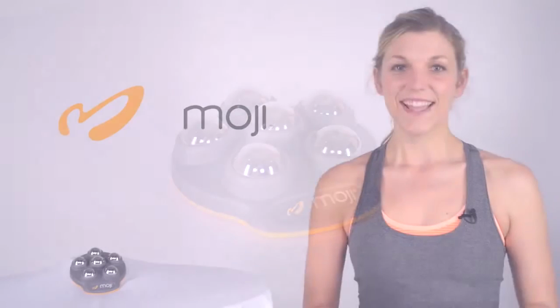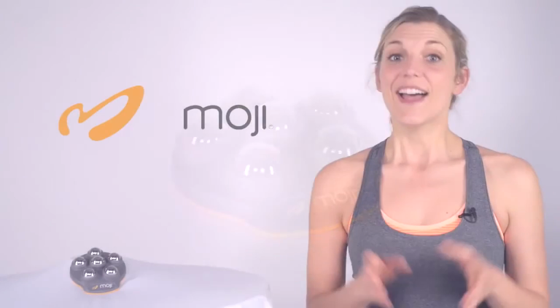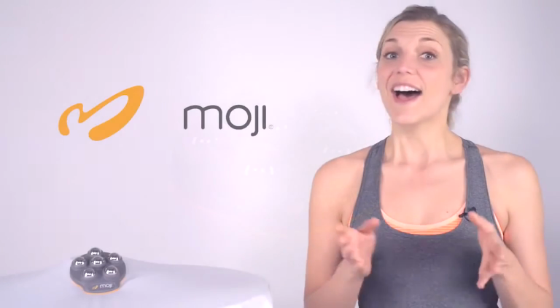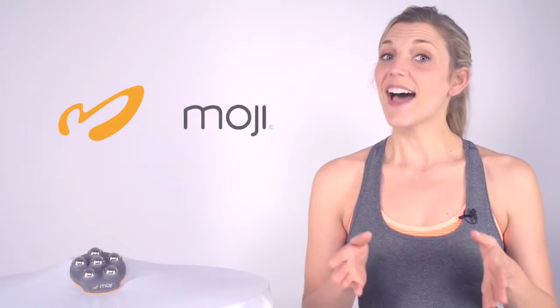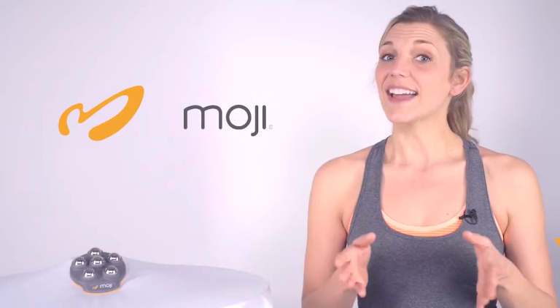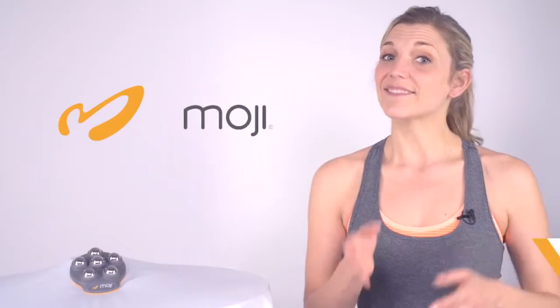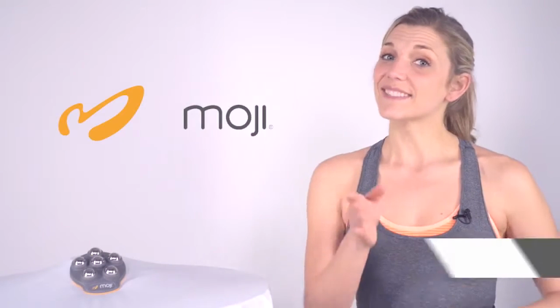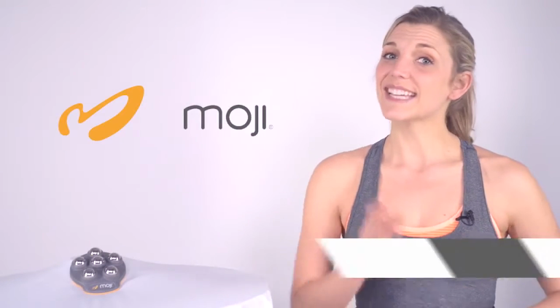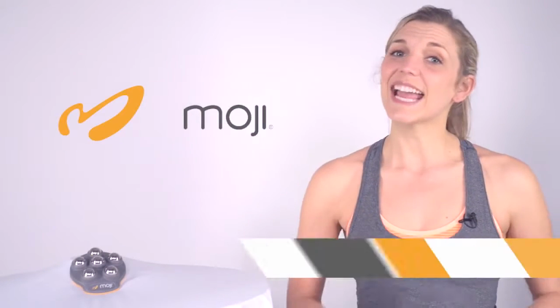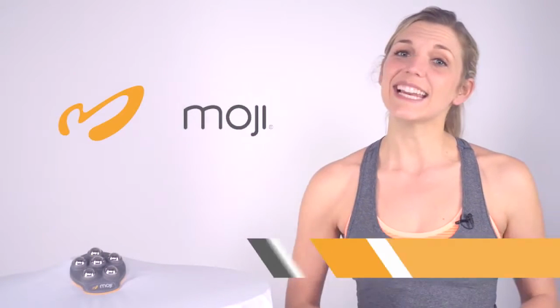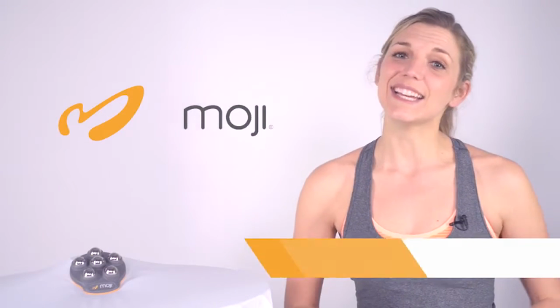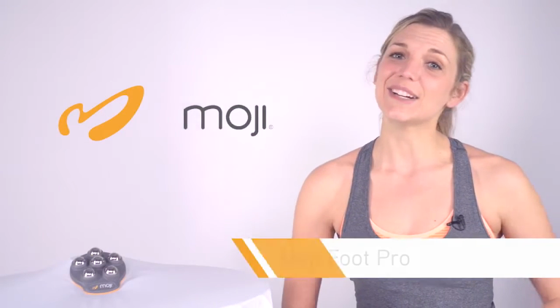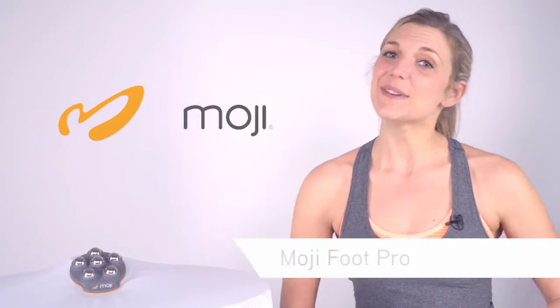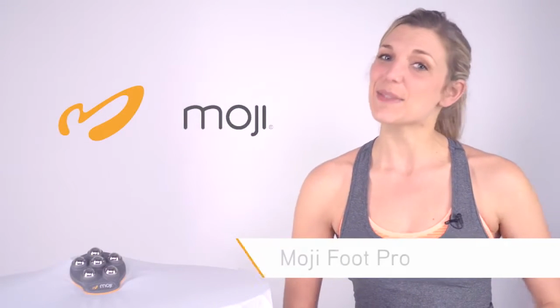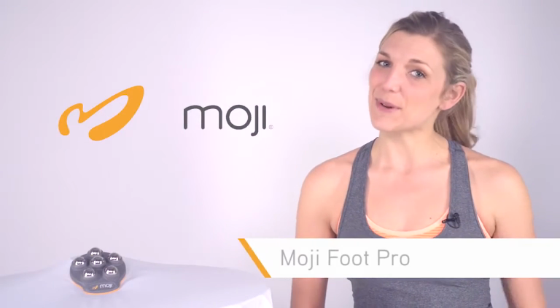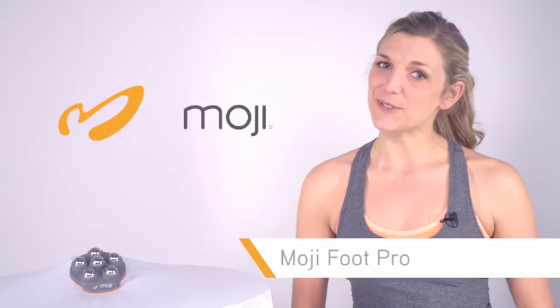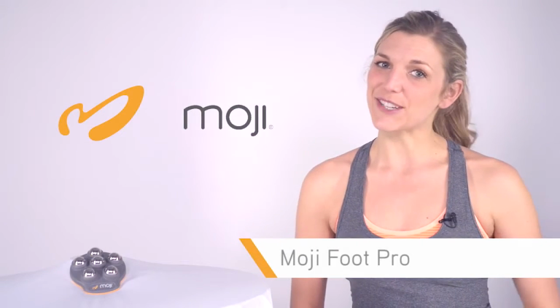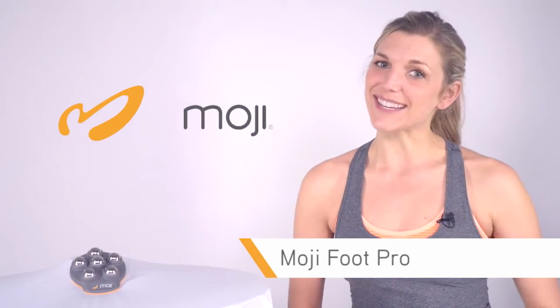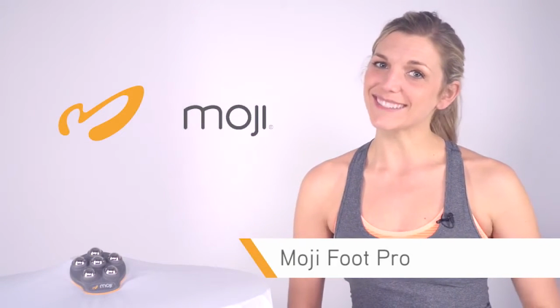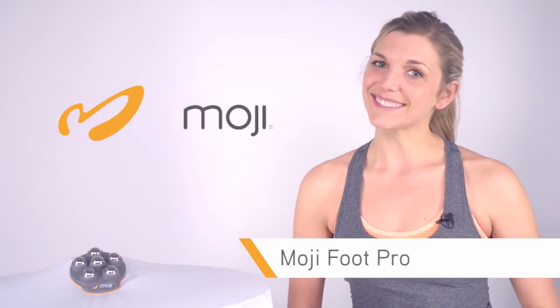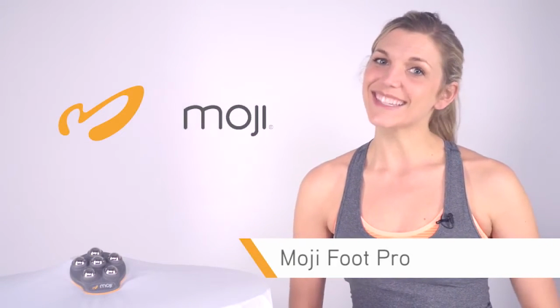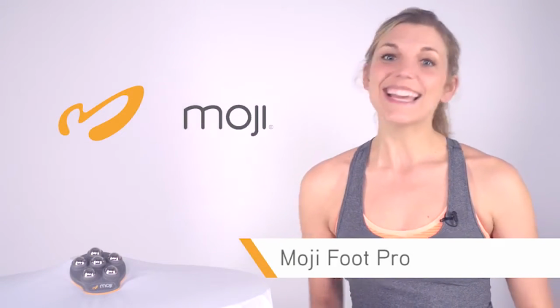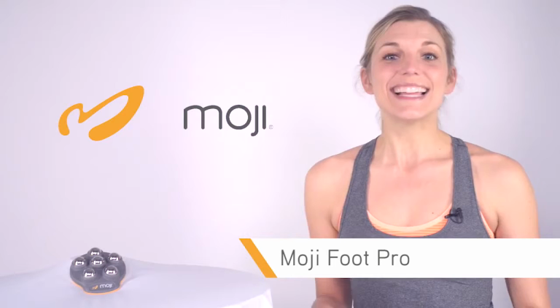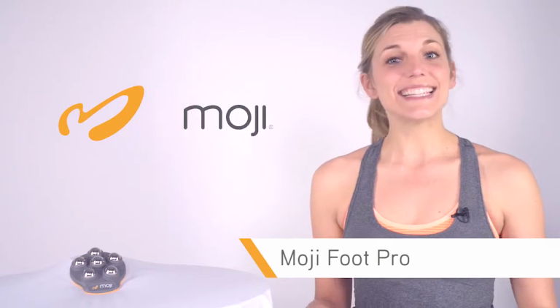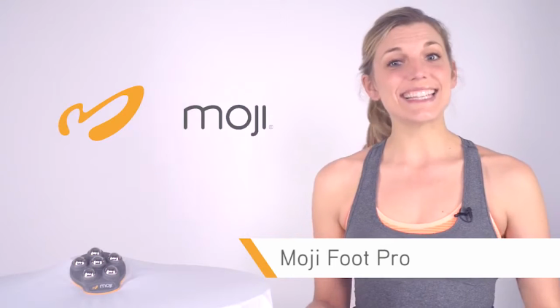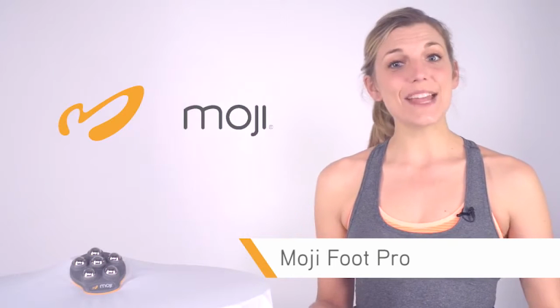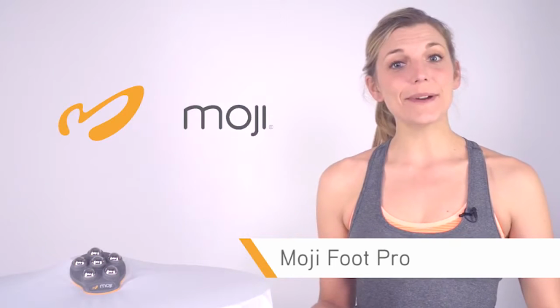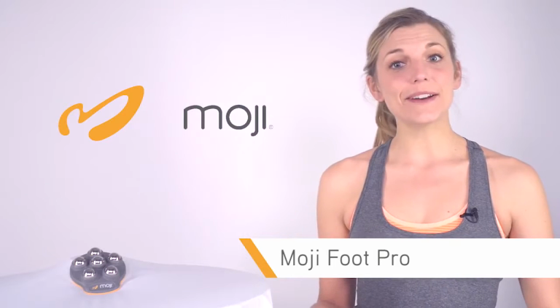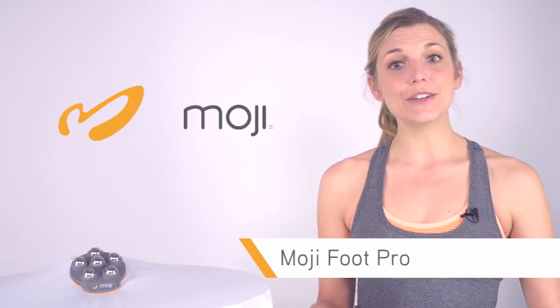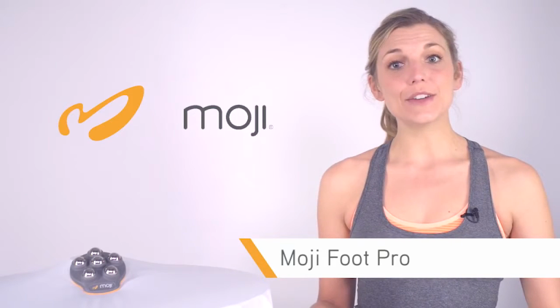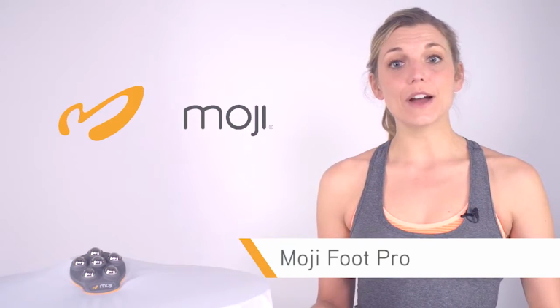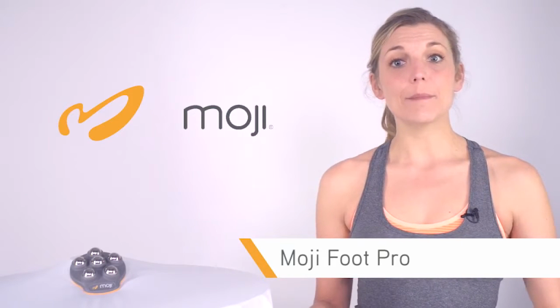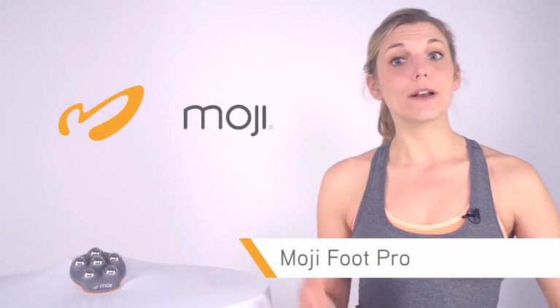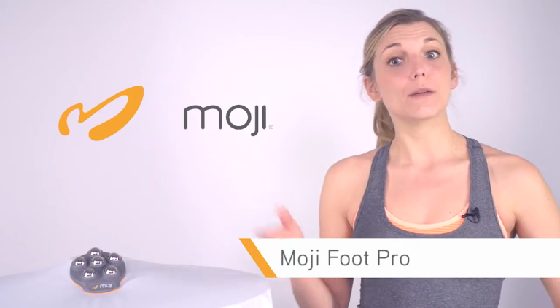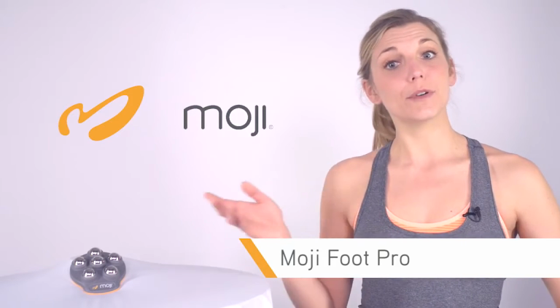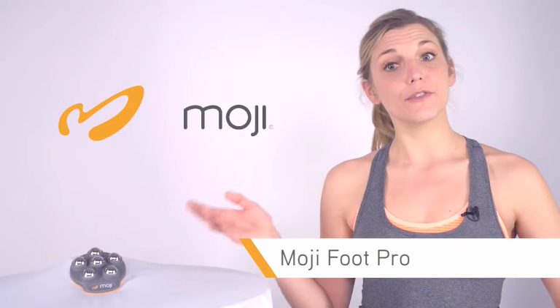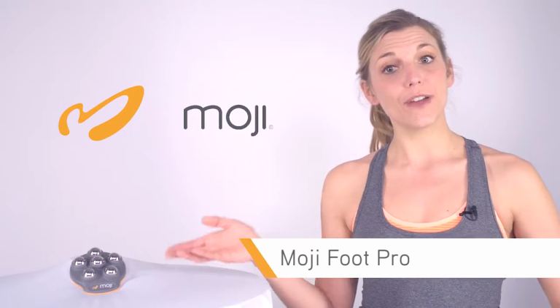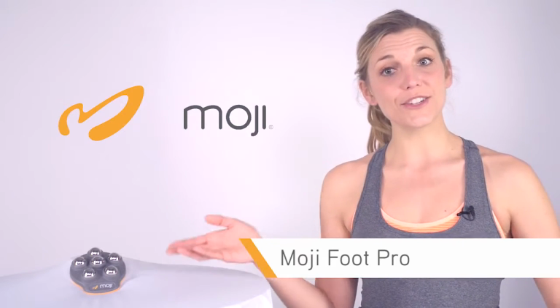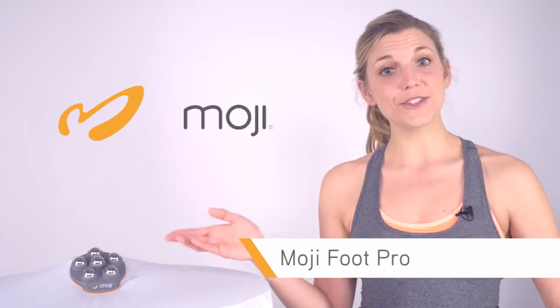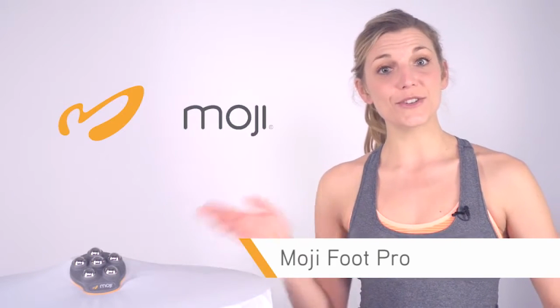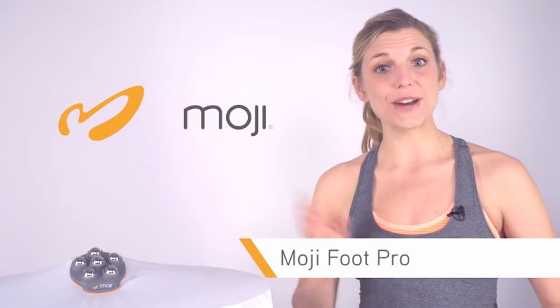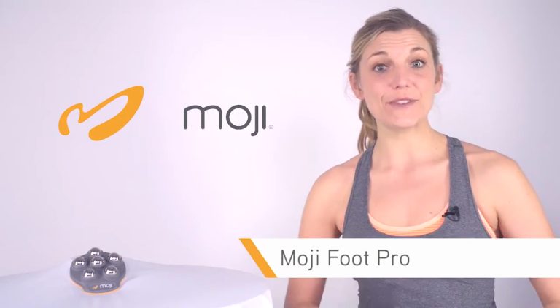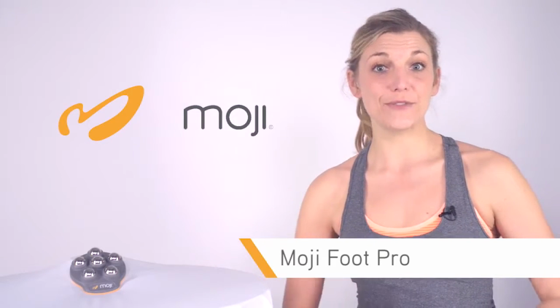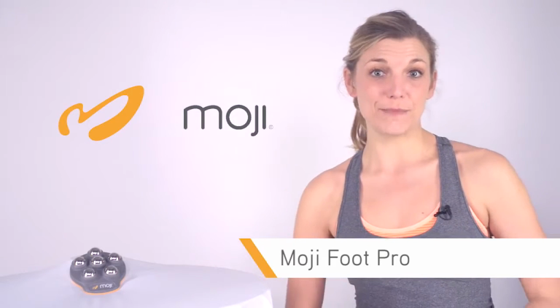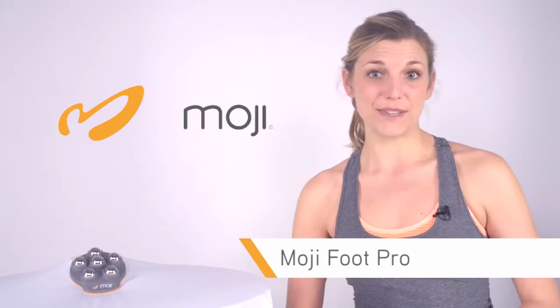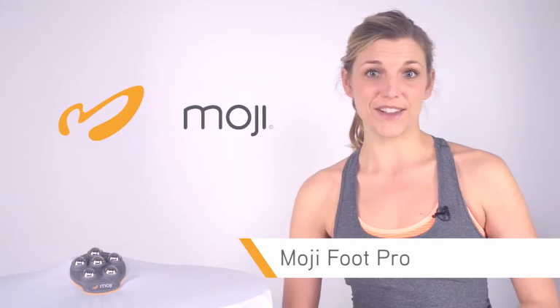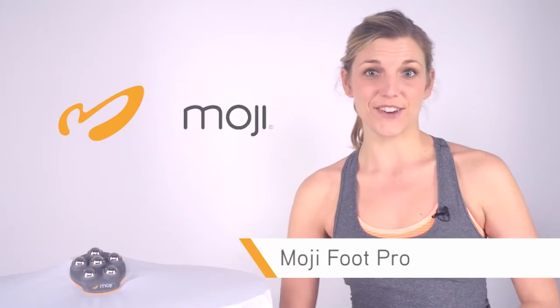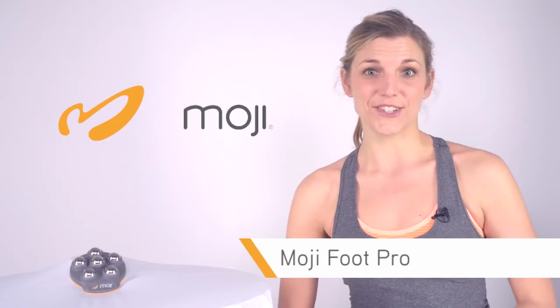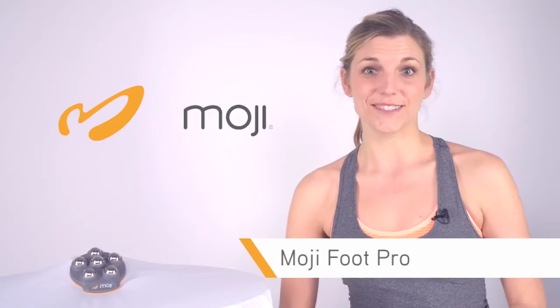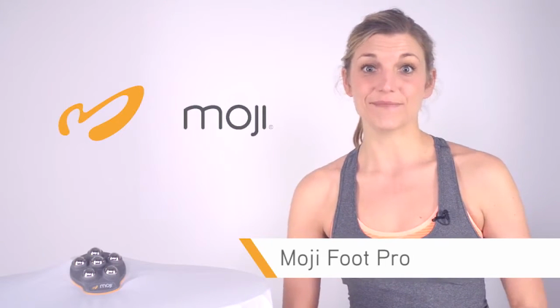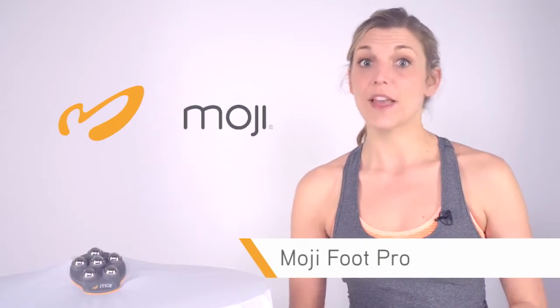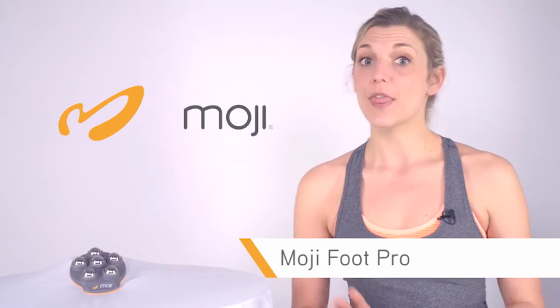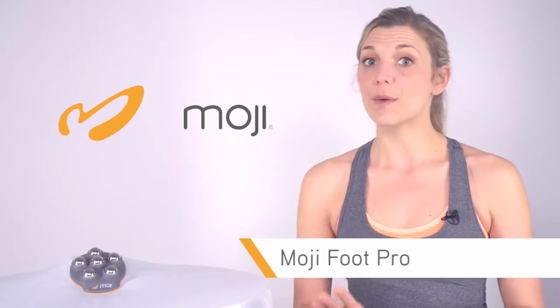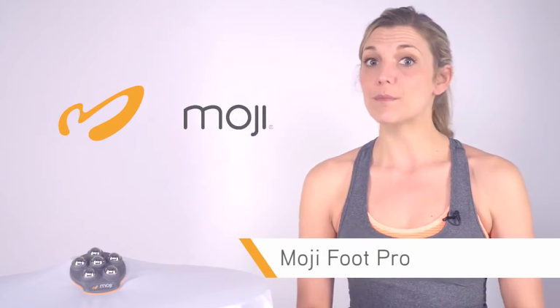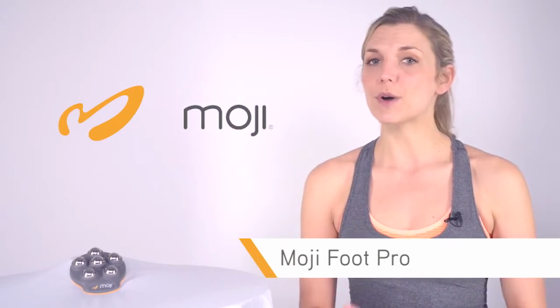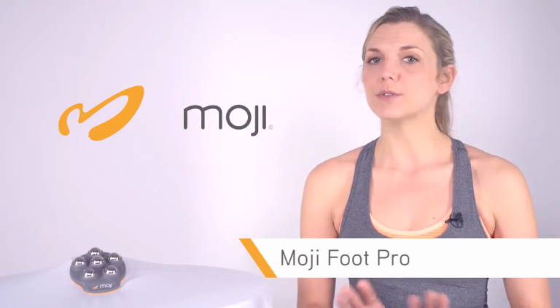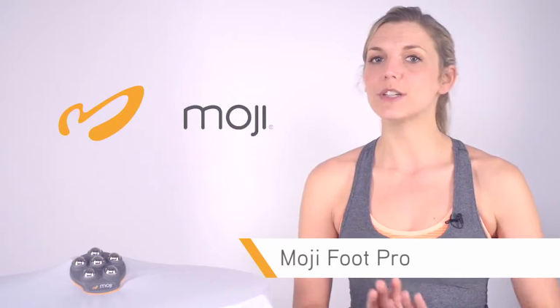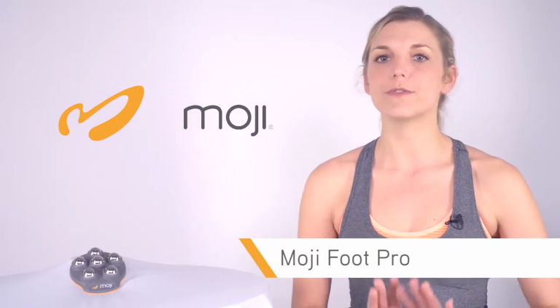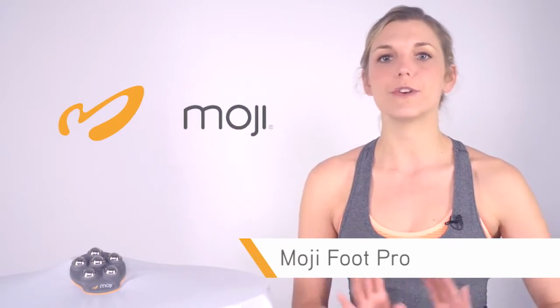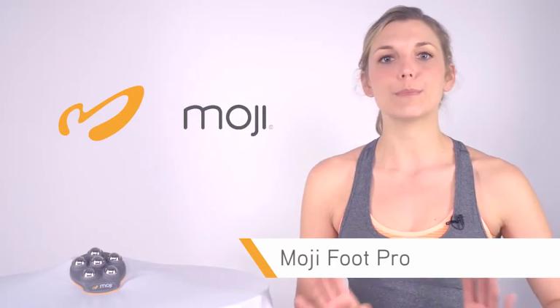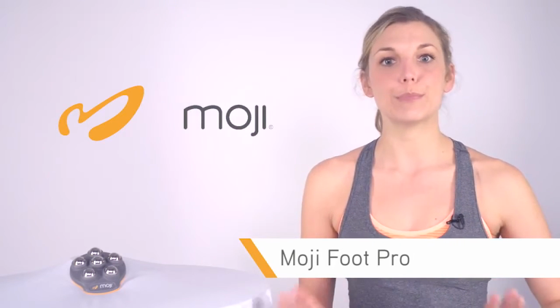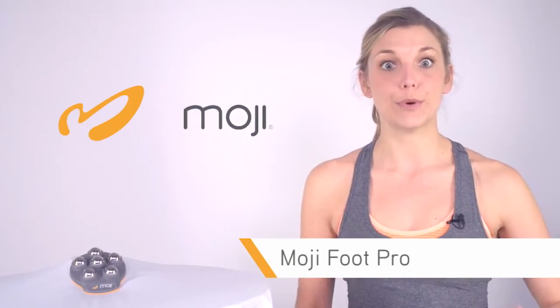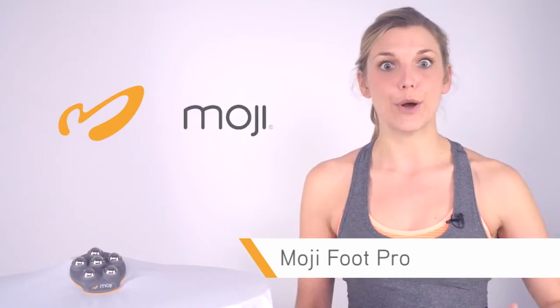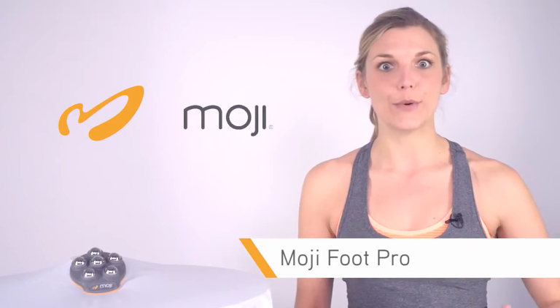Hi, Kate here with Moji. Today we're here to talk about our professional grade foot massager, the Moji Foot Pro.